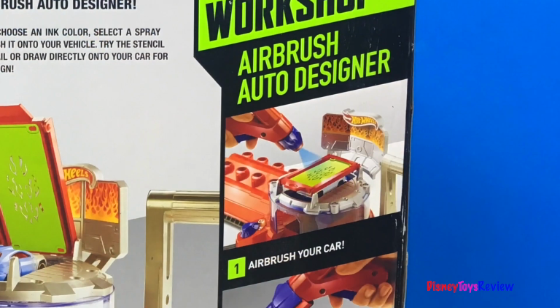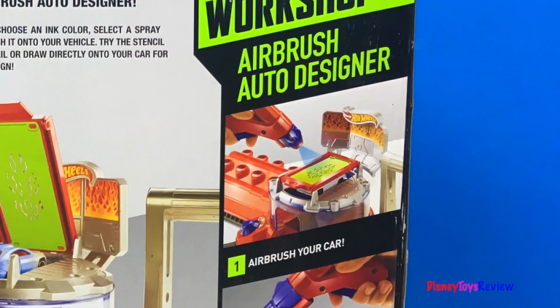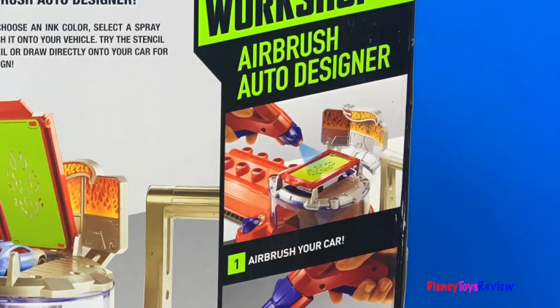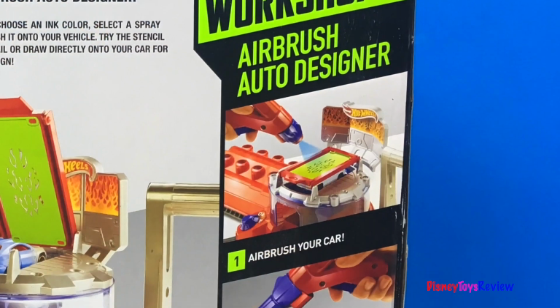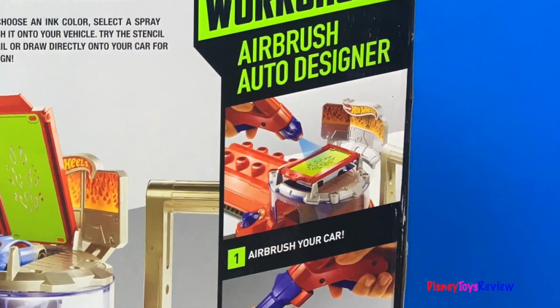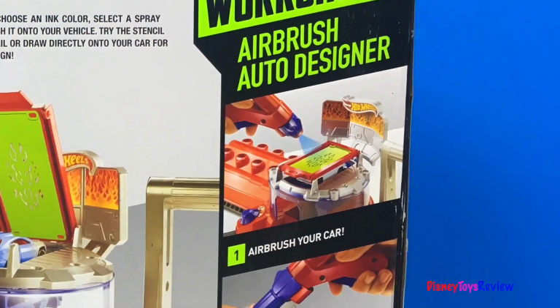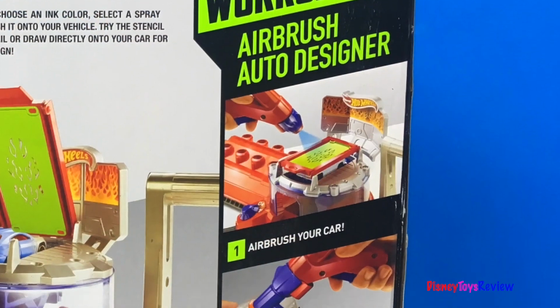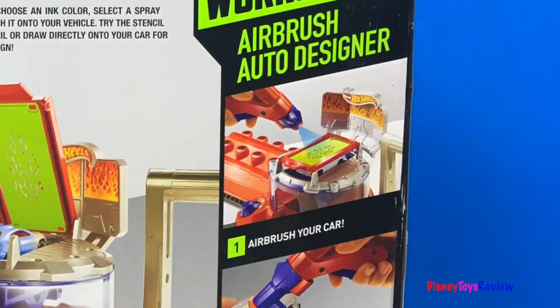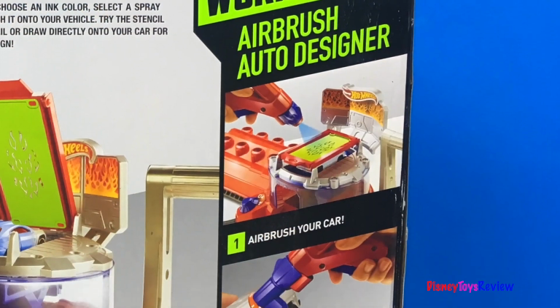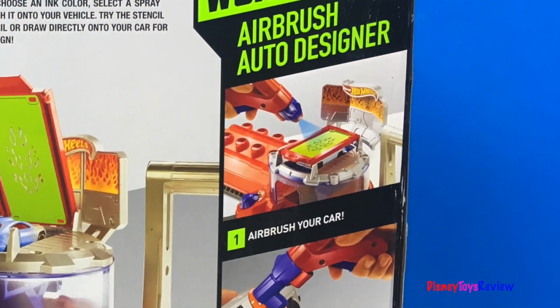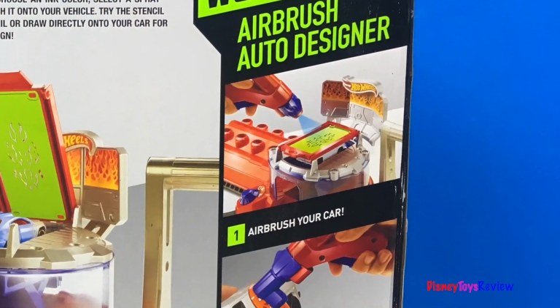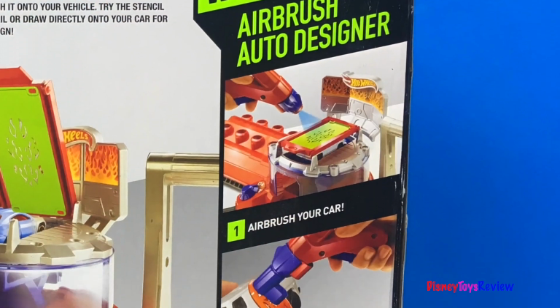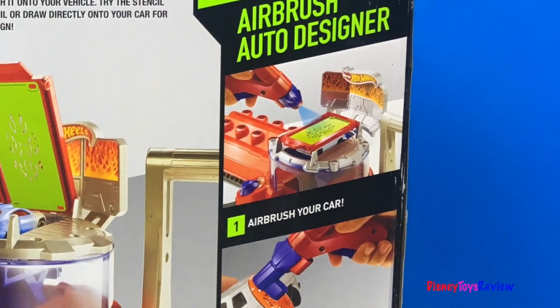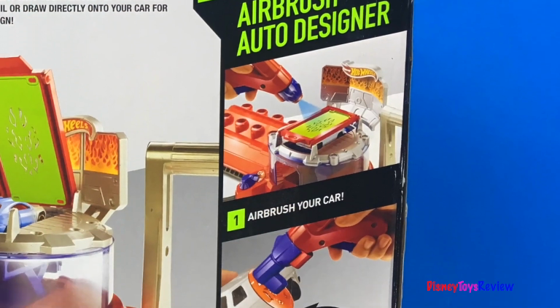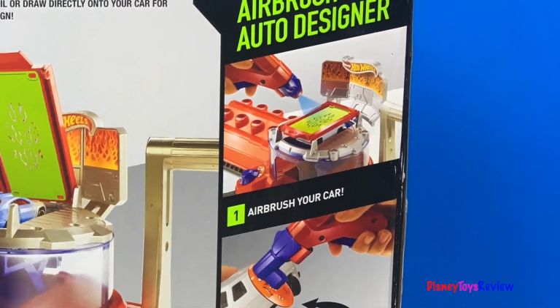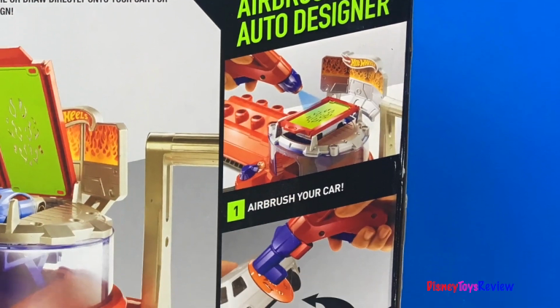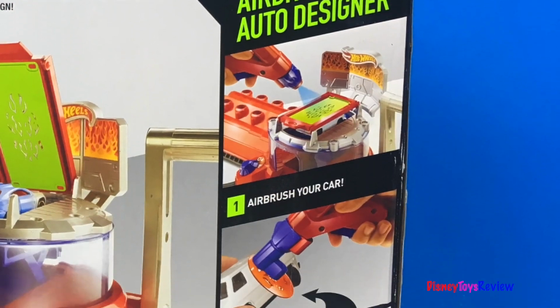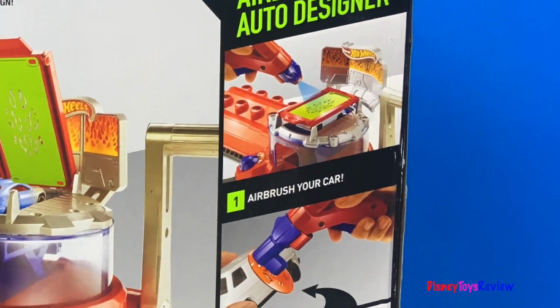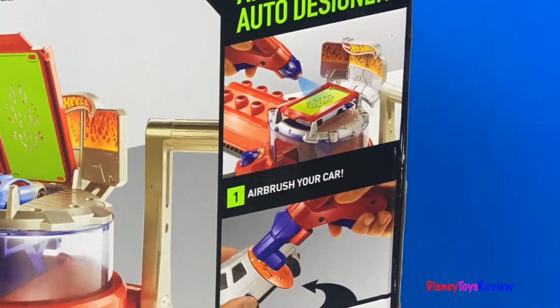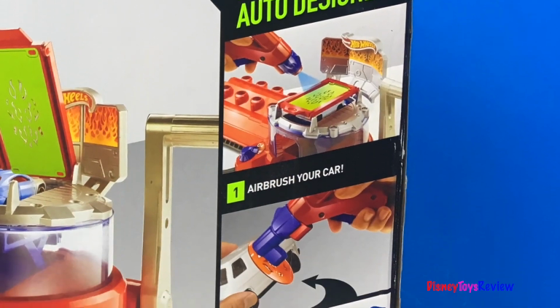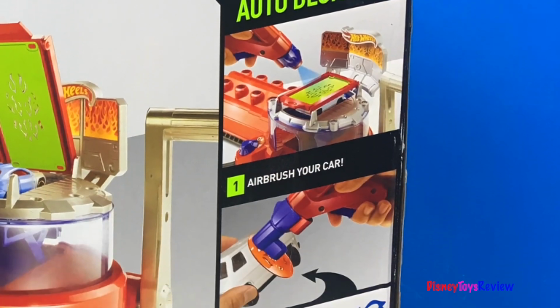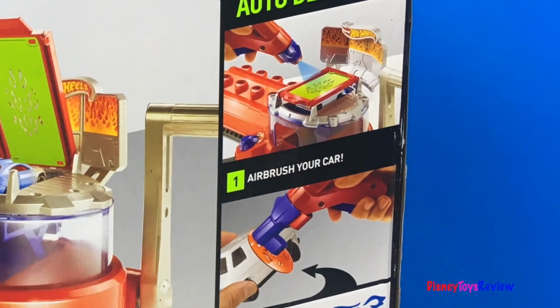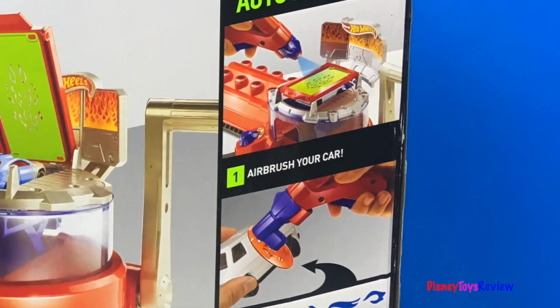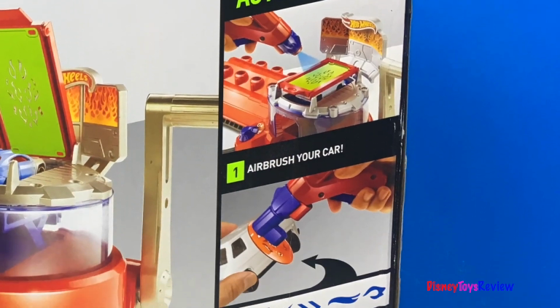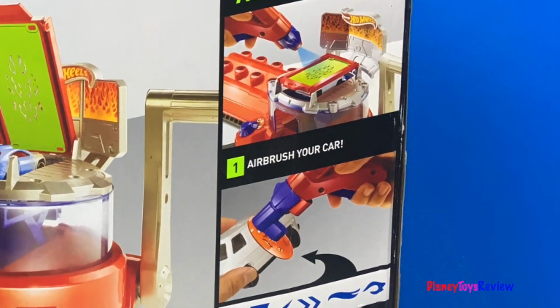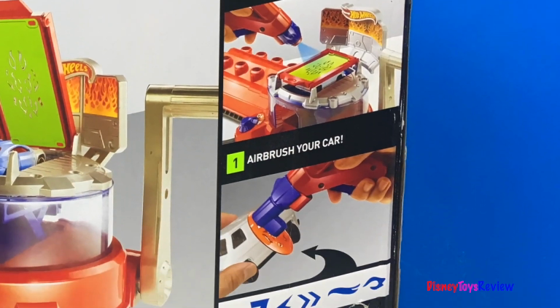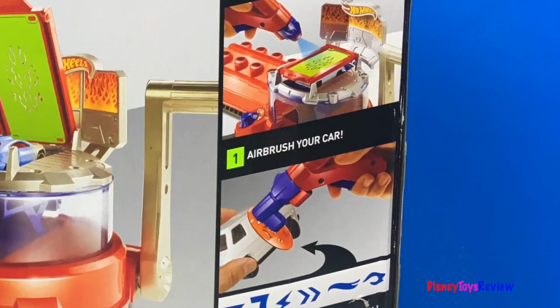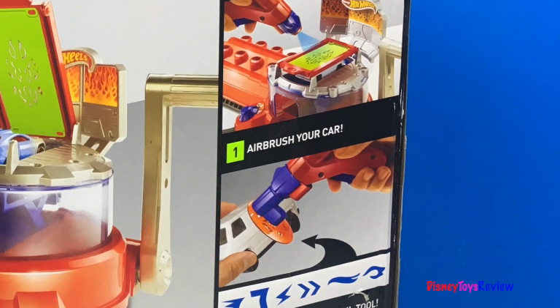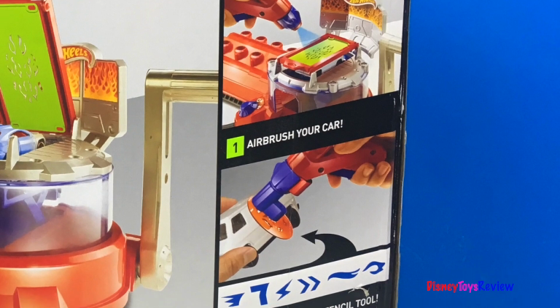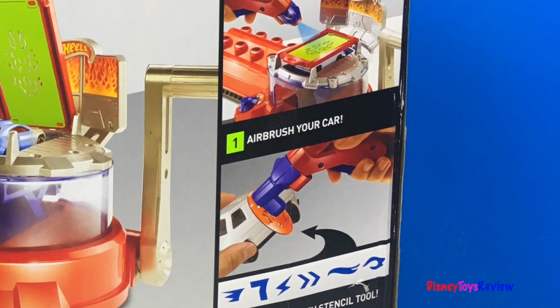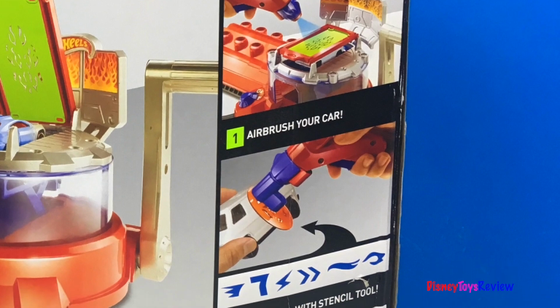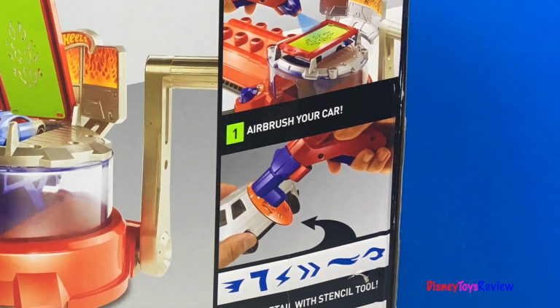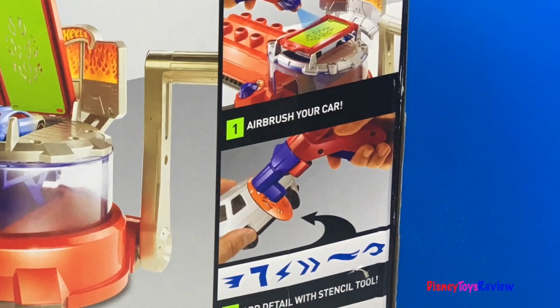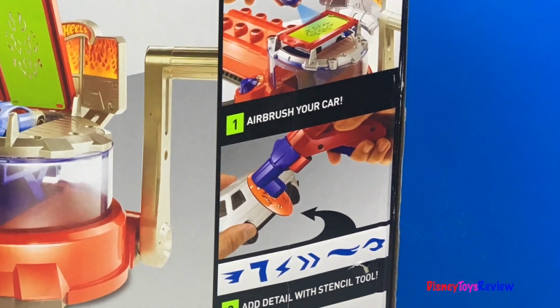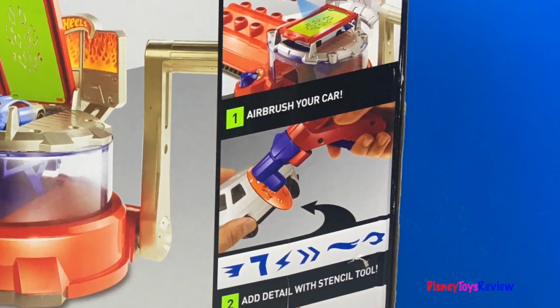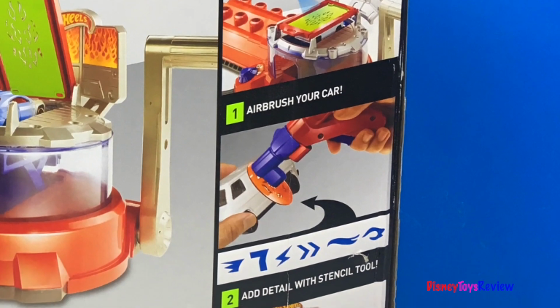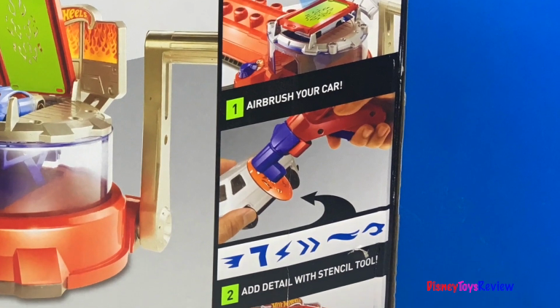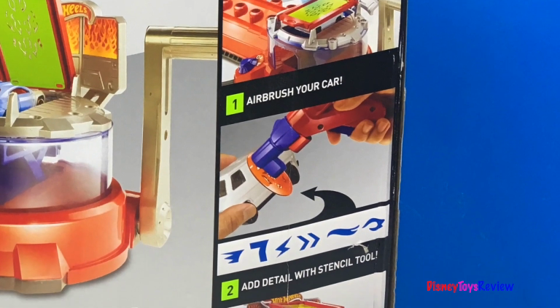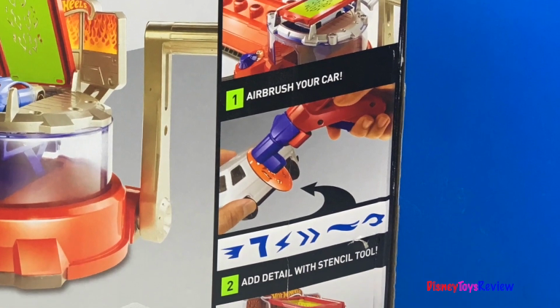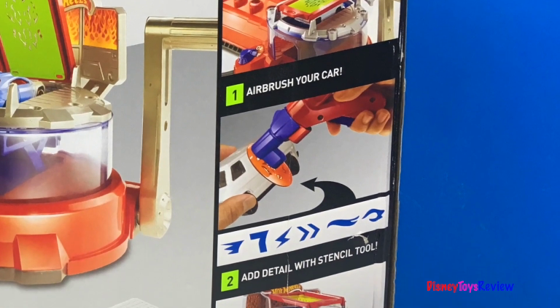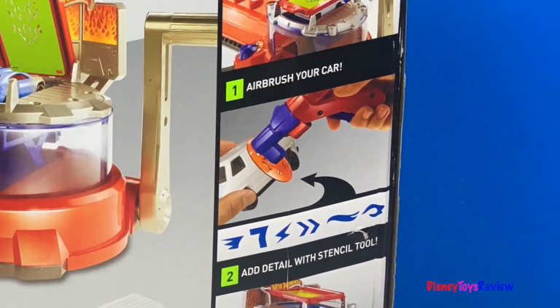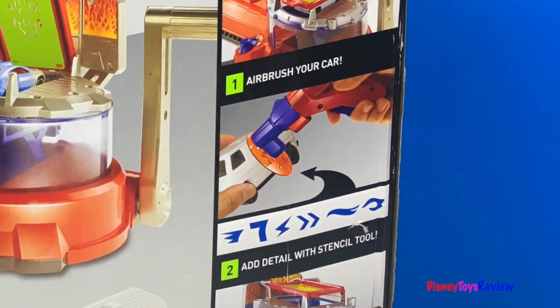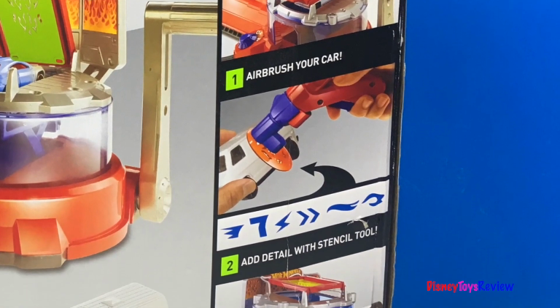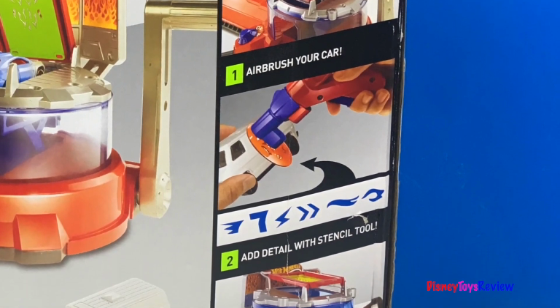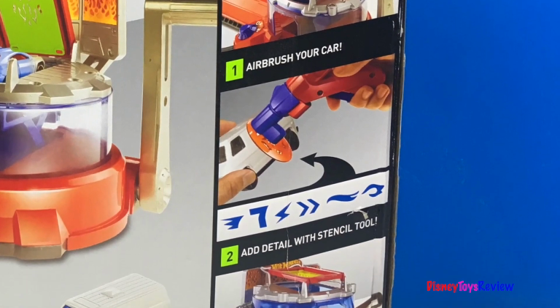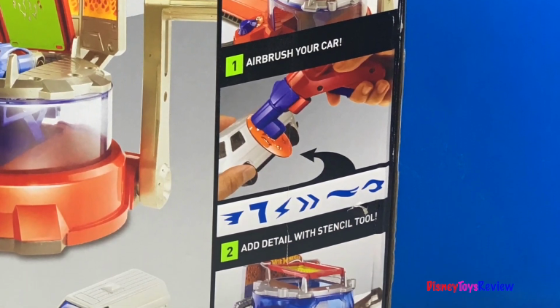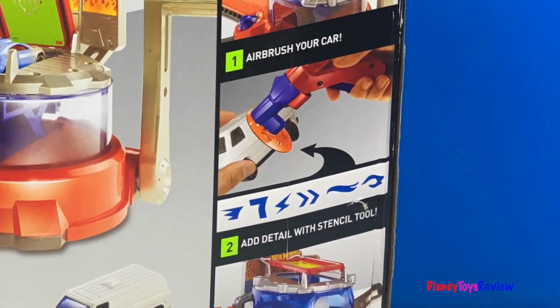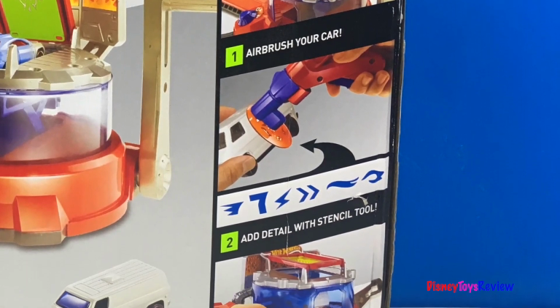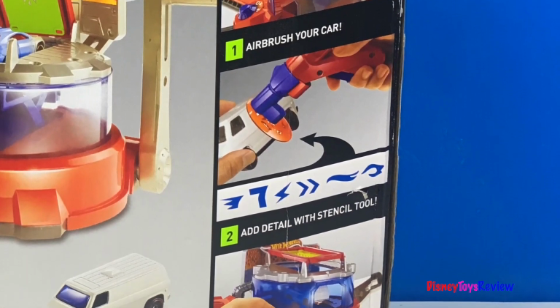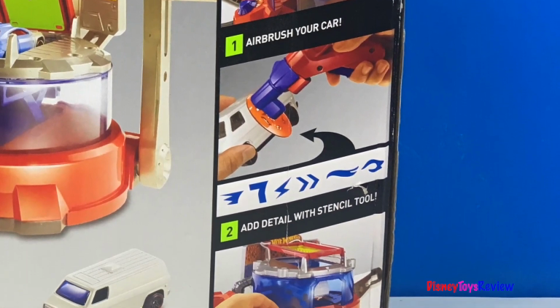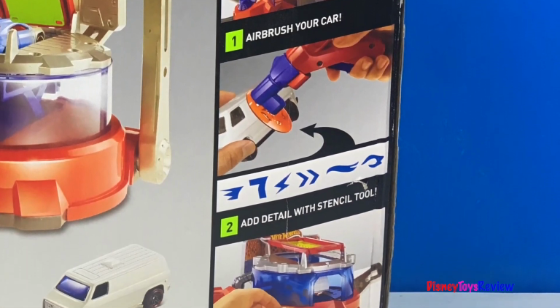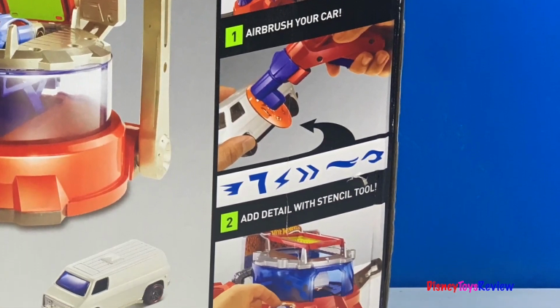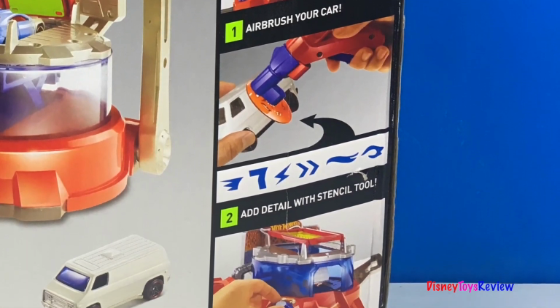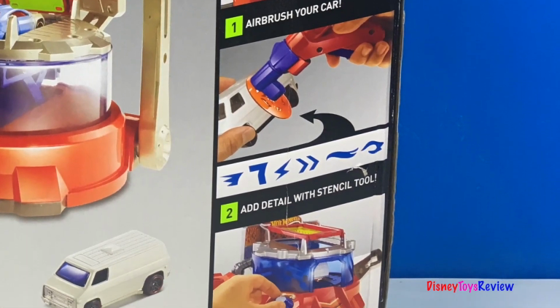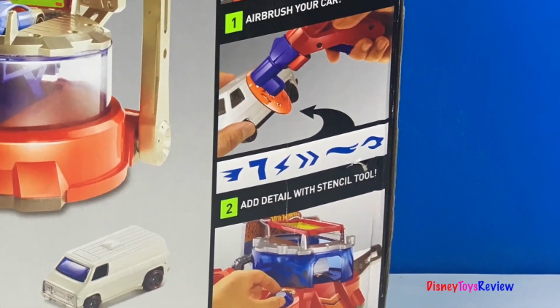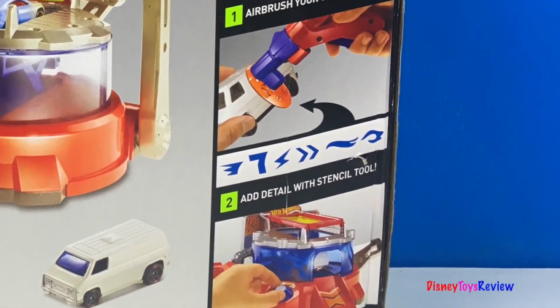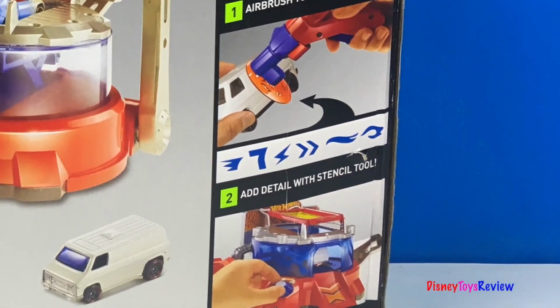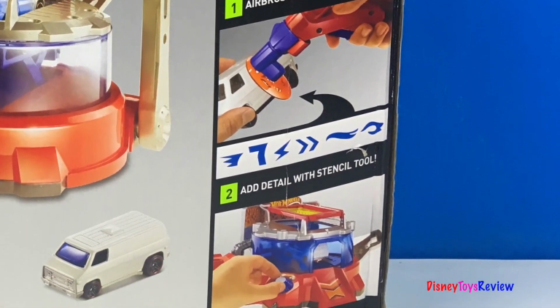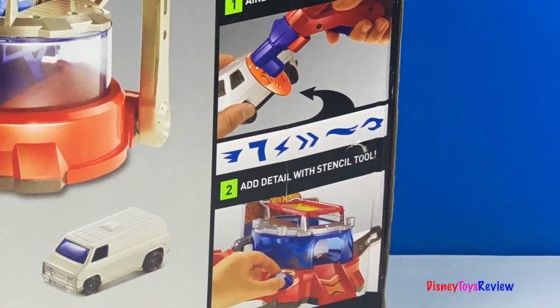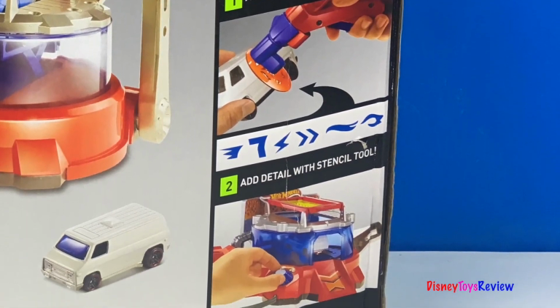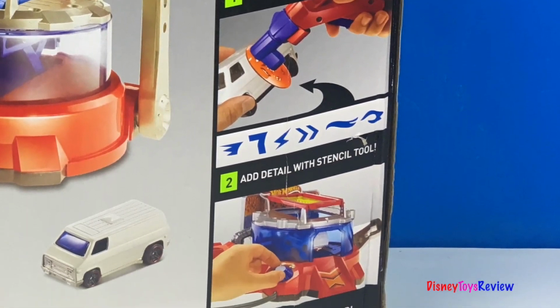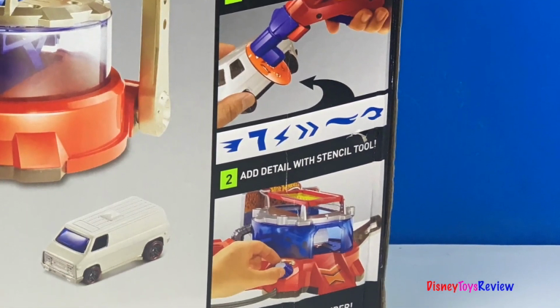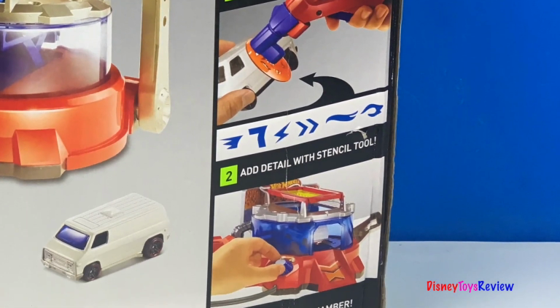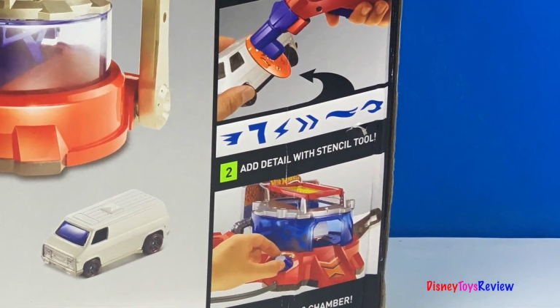Airbrush your car, add detail with the stencil tool, and finish in the drying chamber.